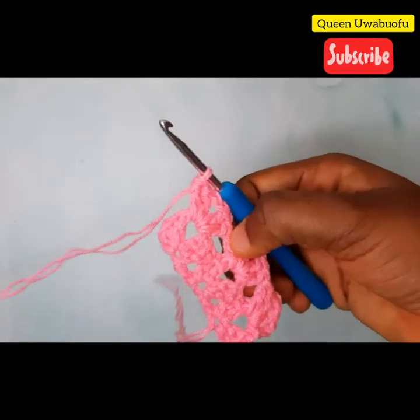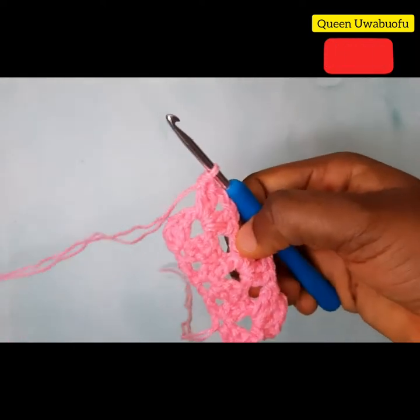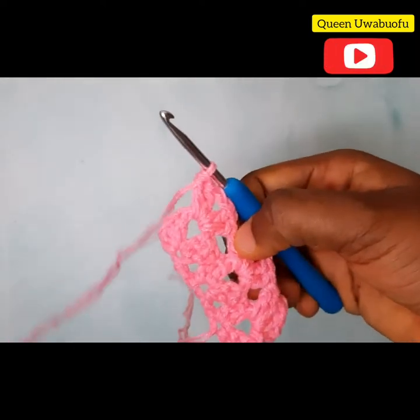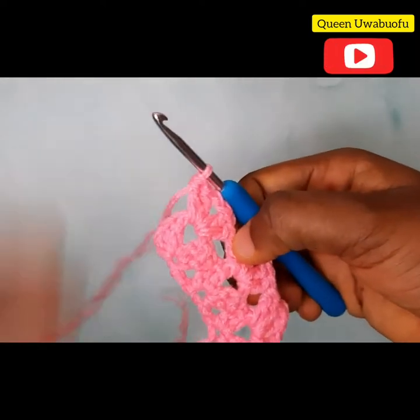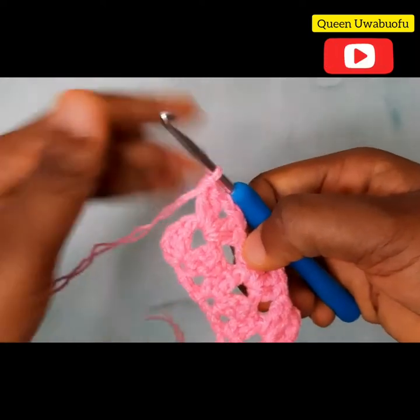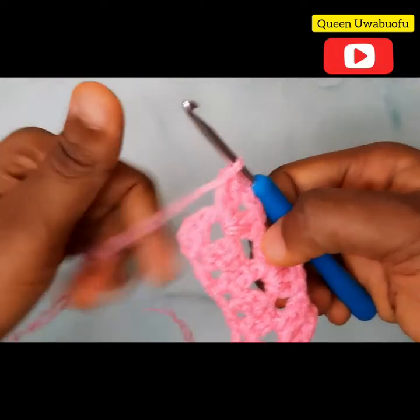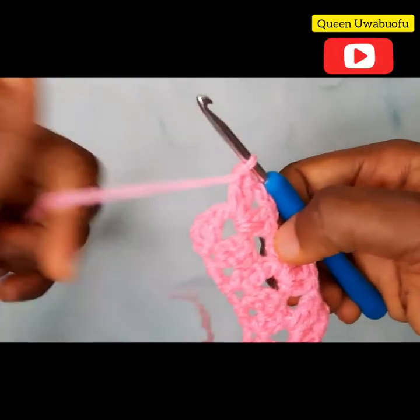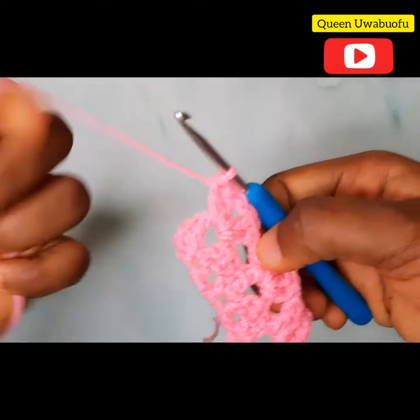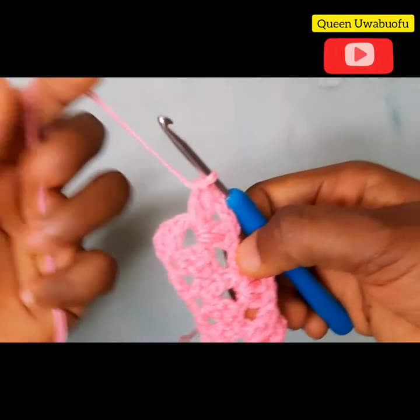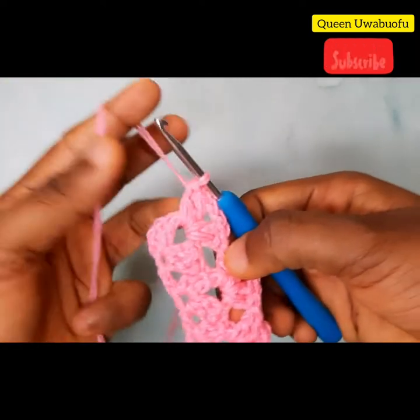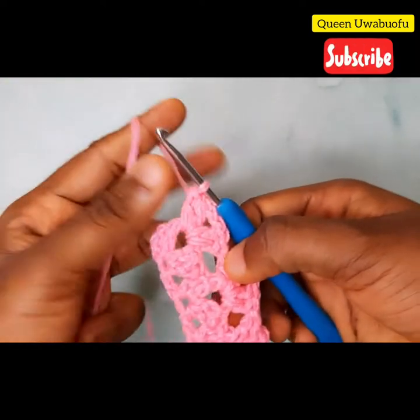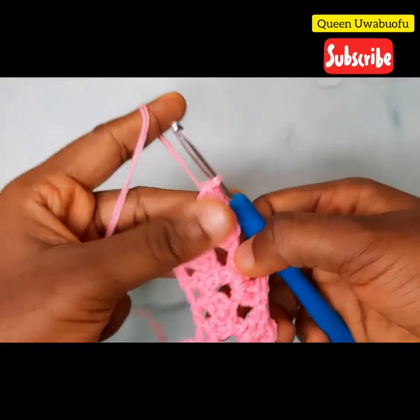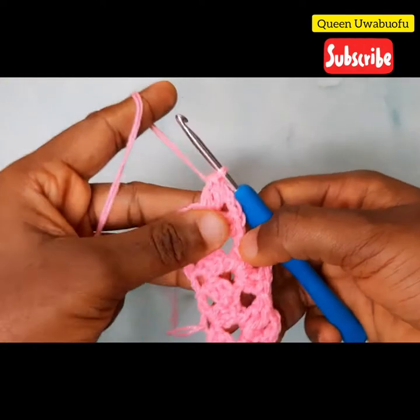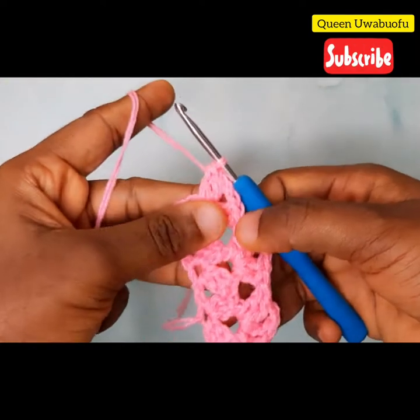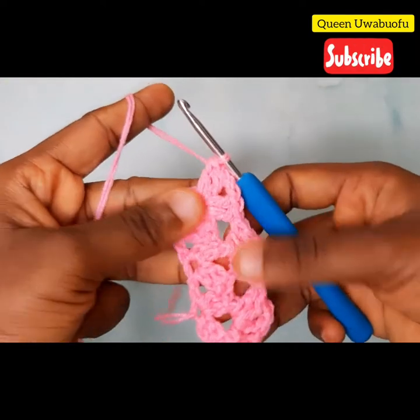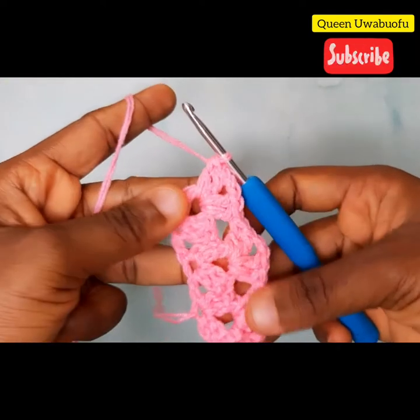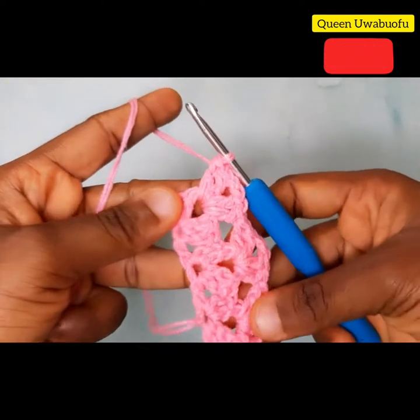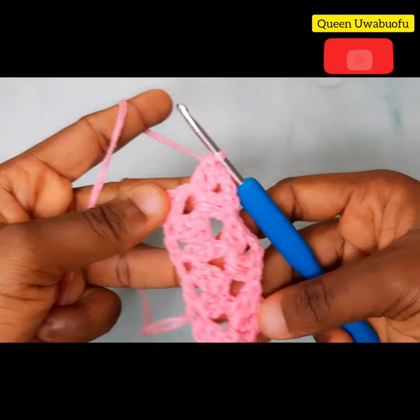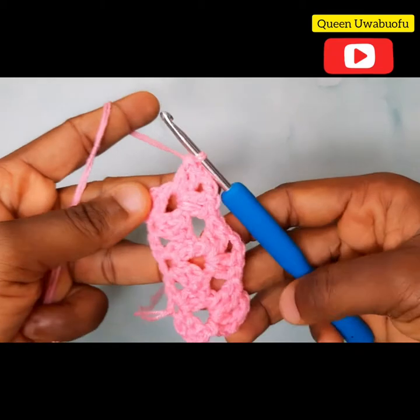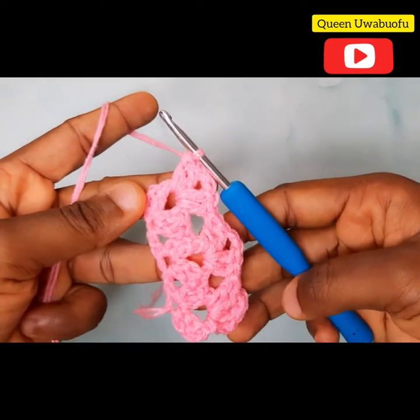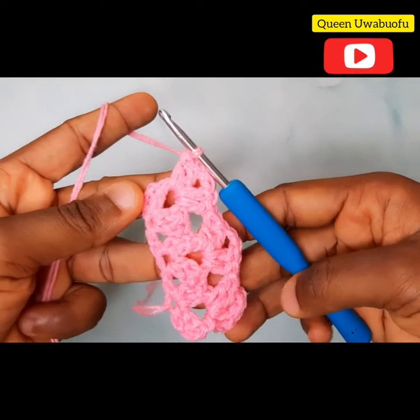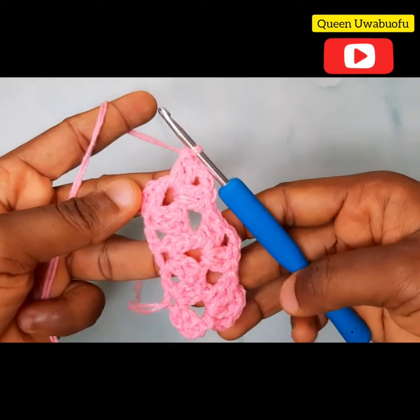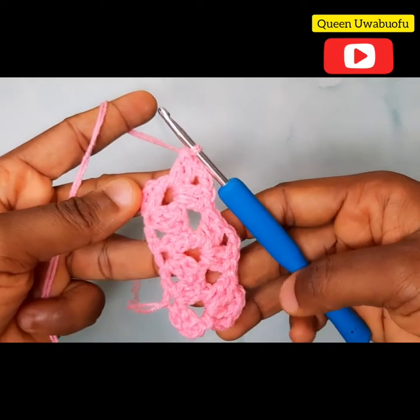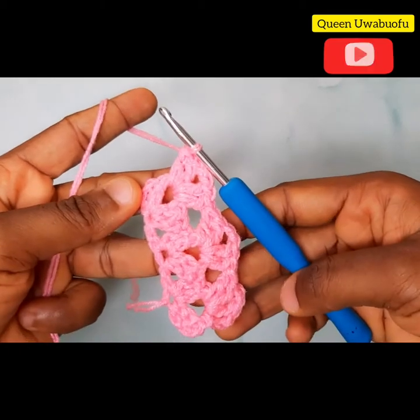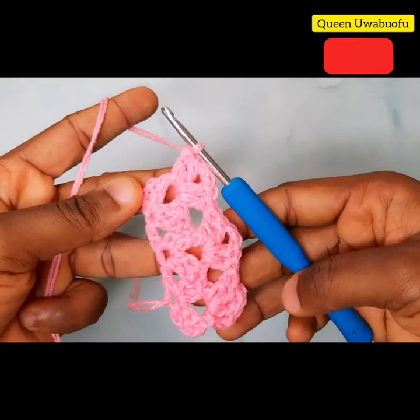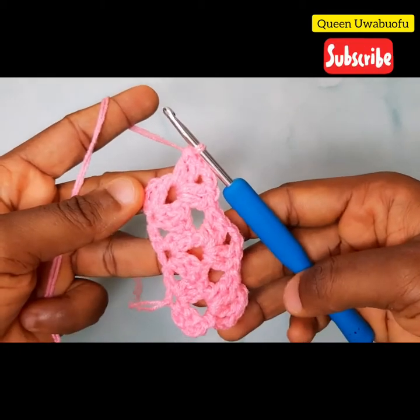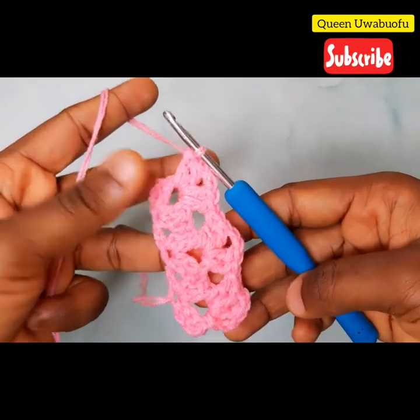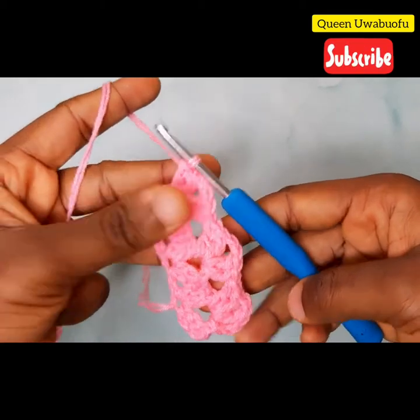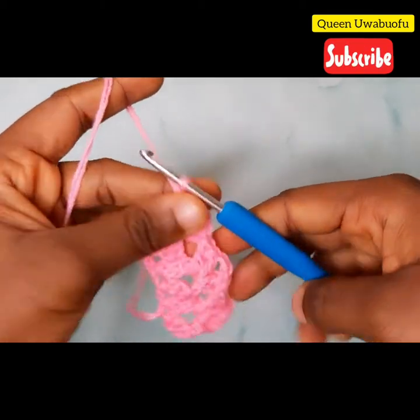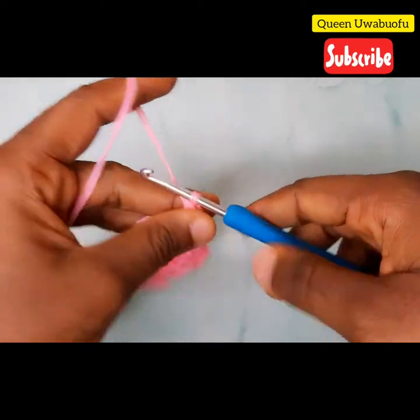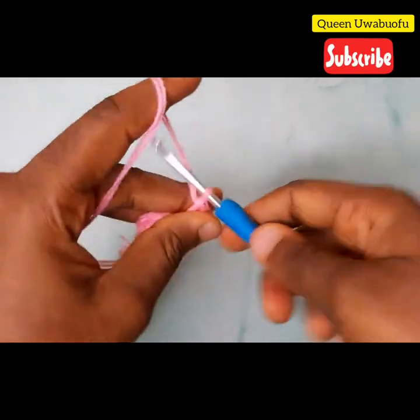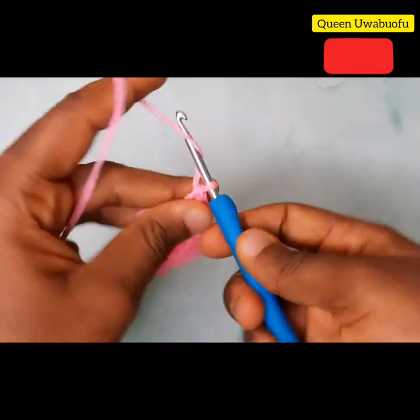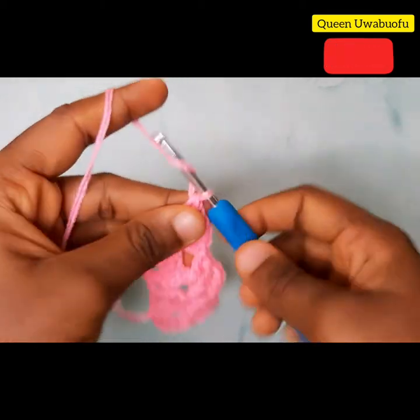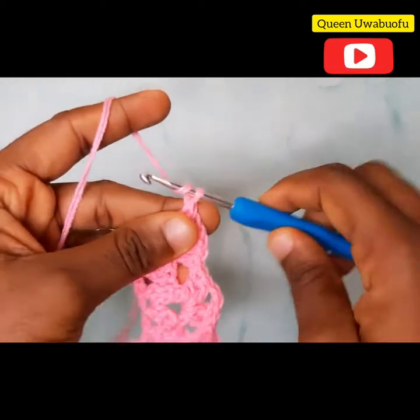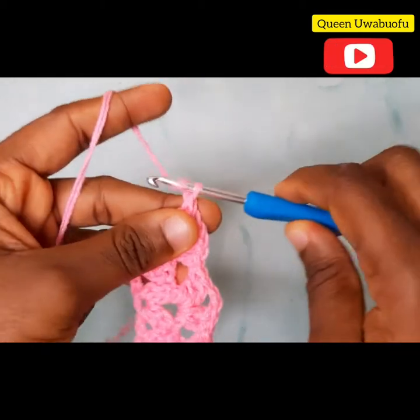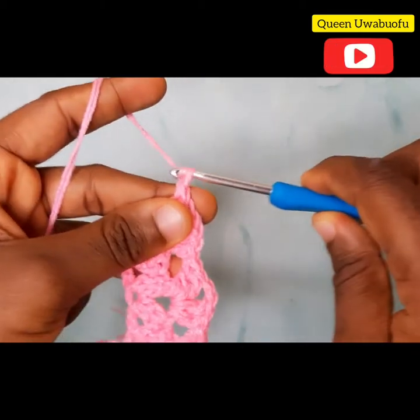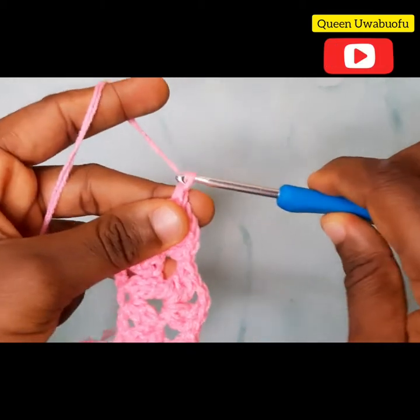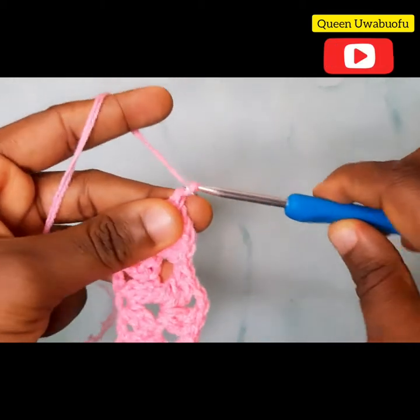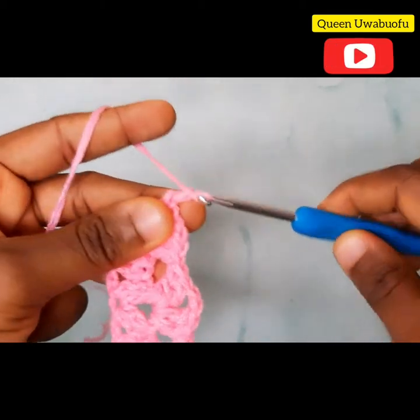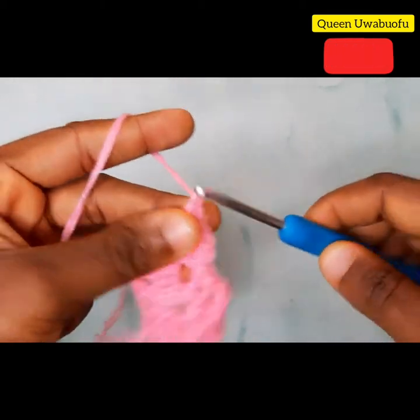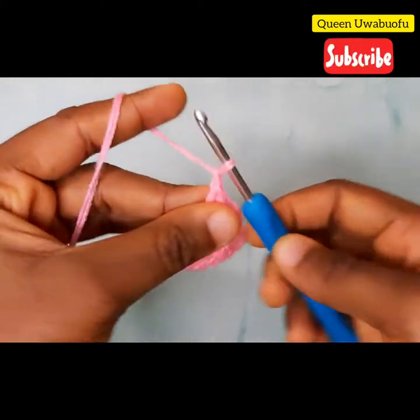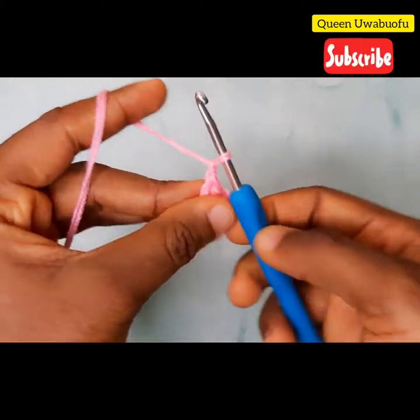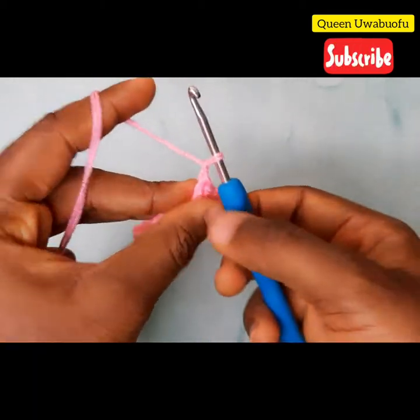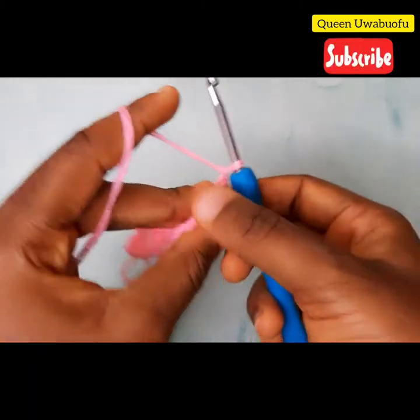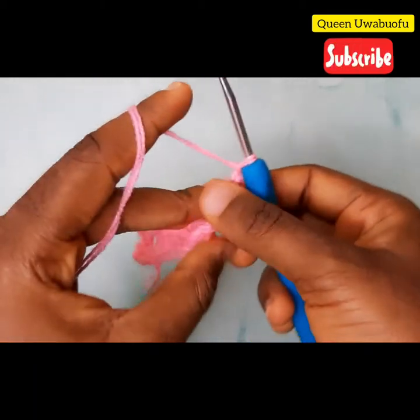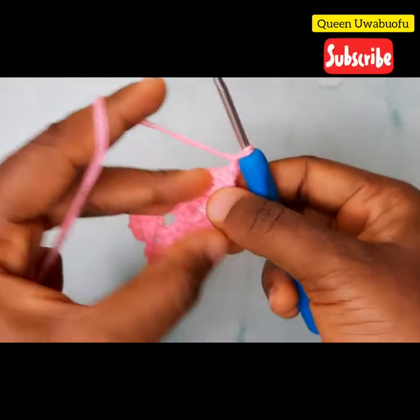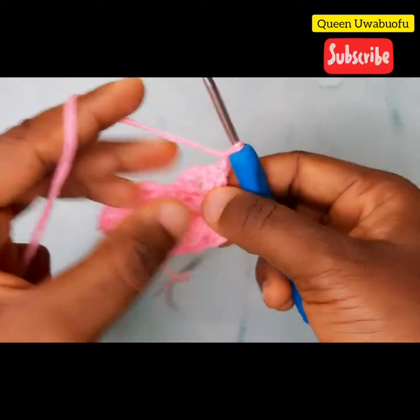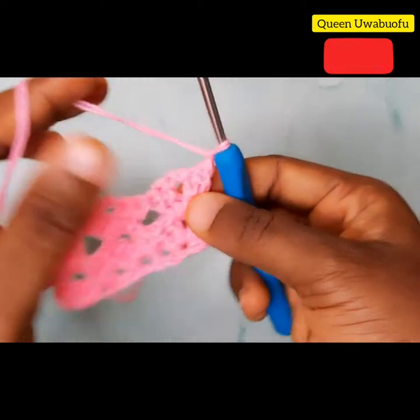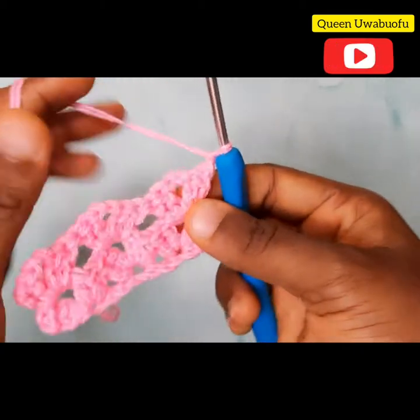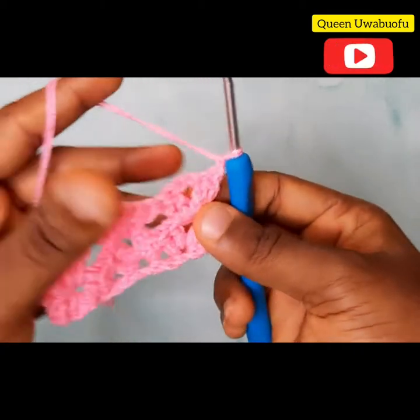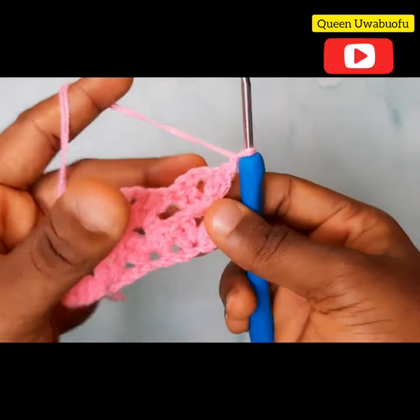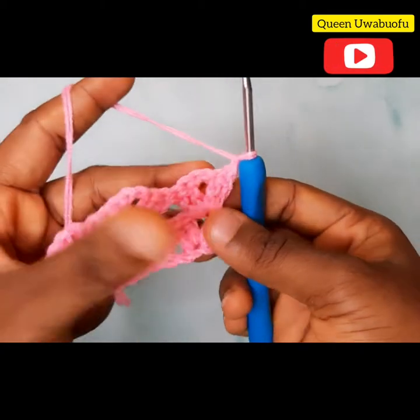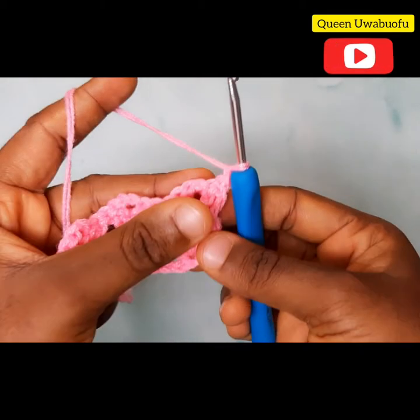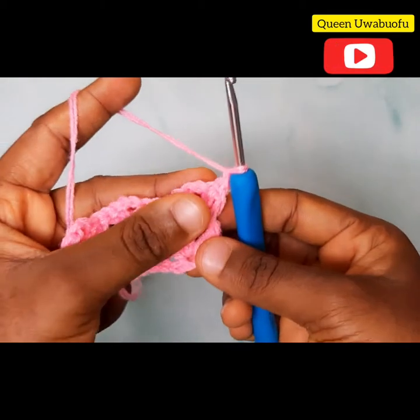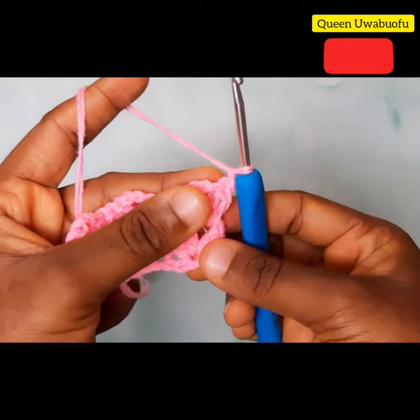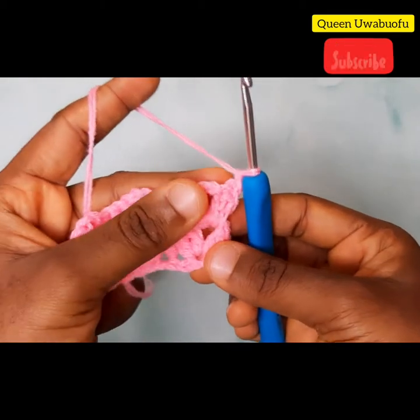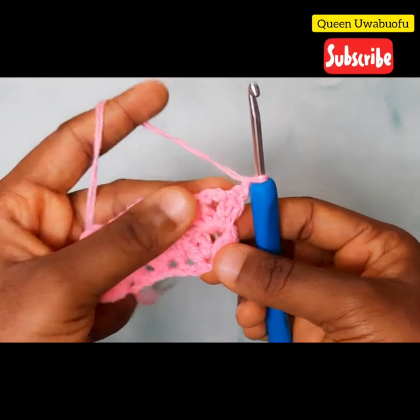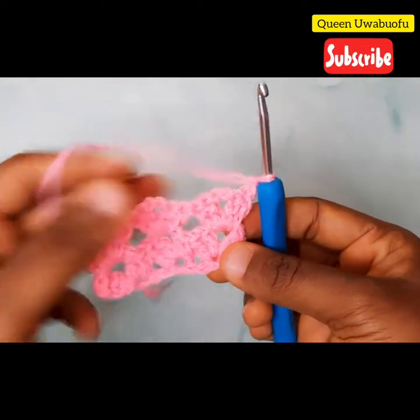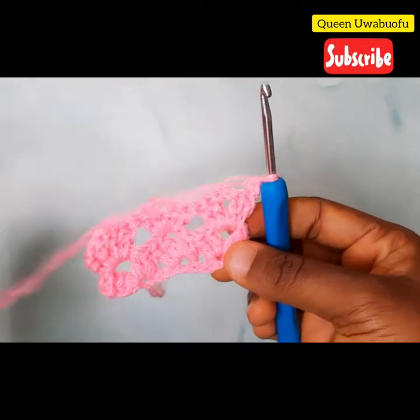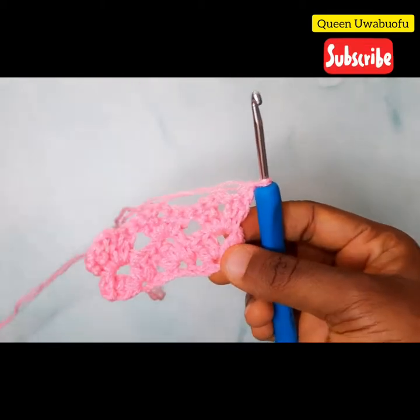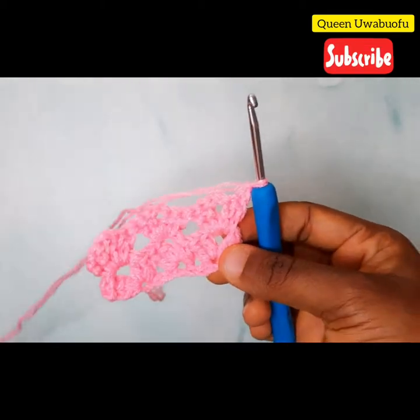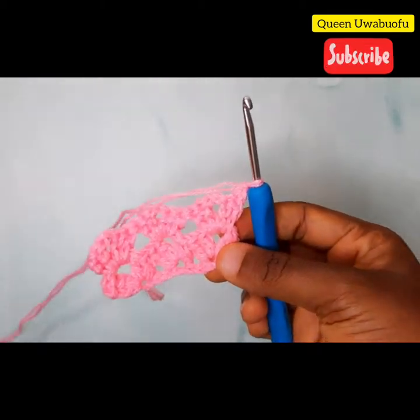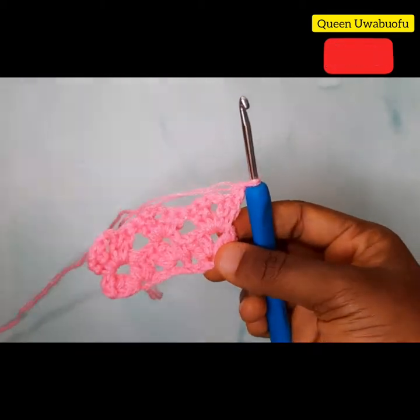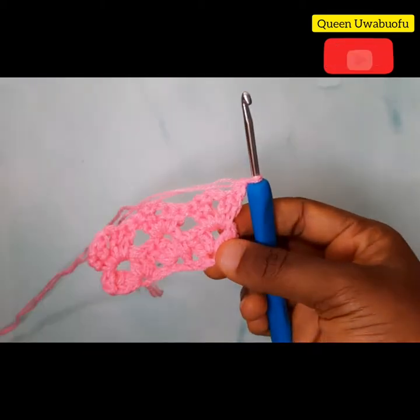Your work should look just like this. For the third row, repeat the same process — chain one.